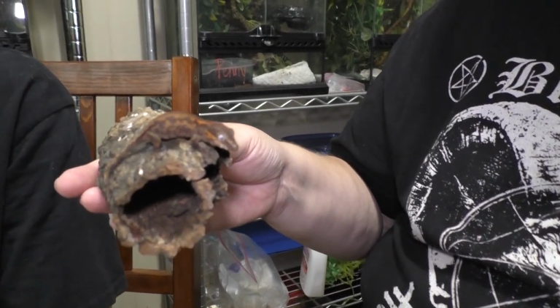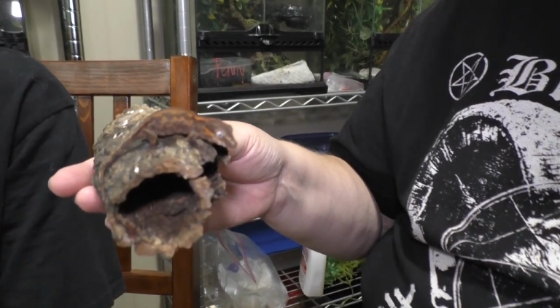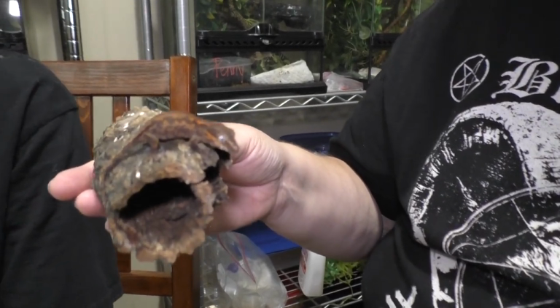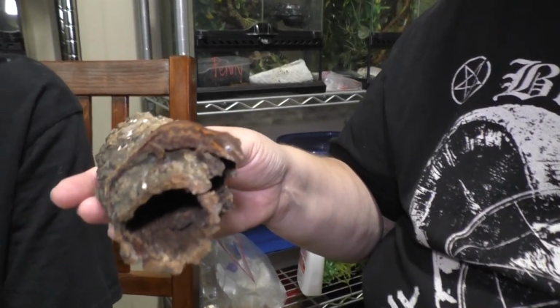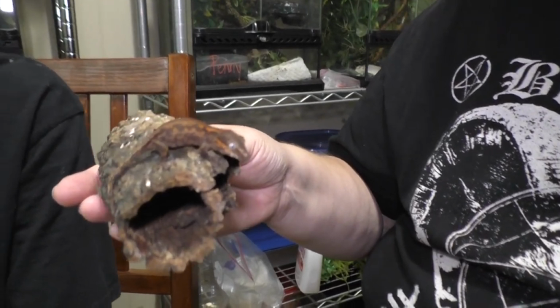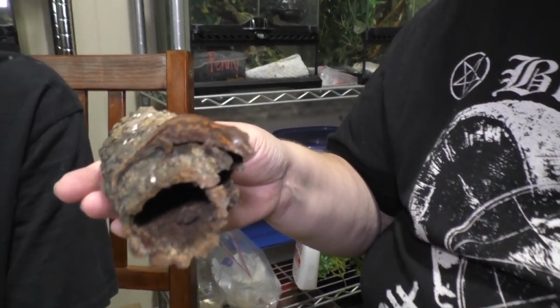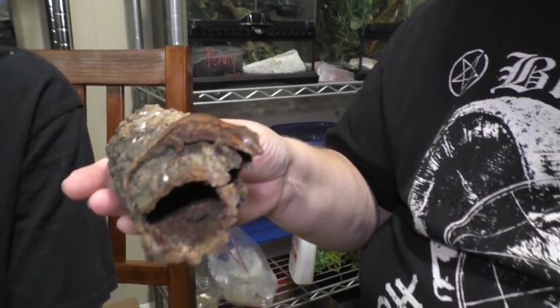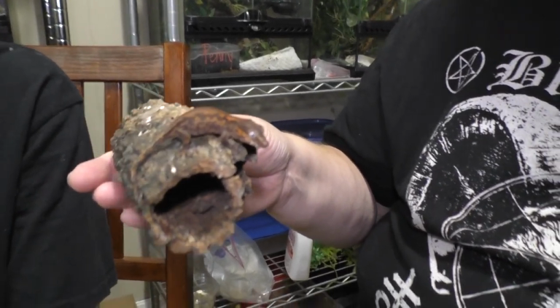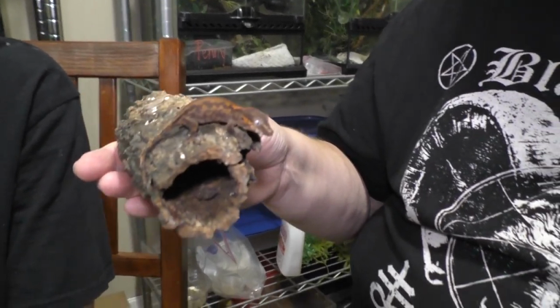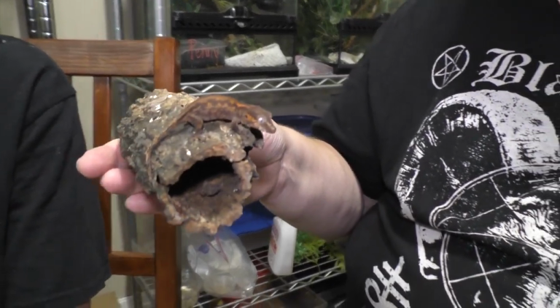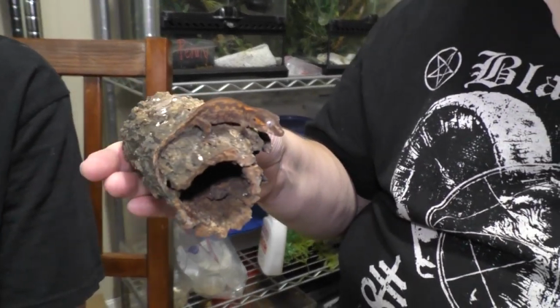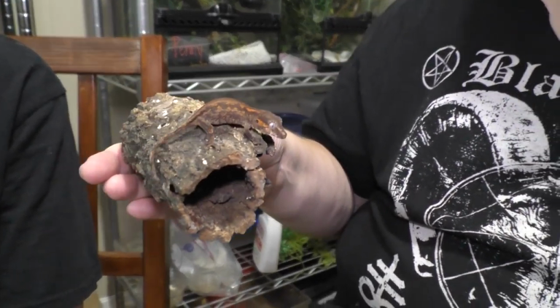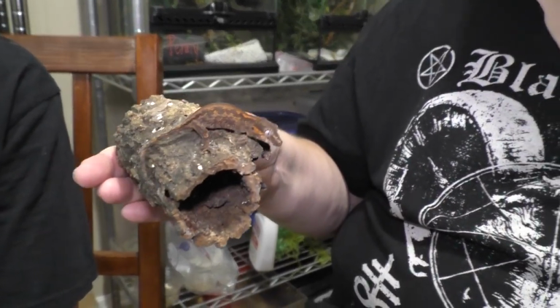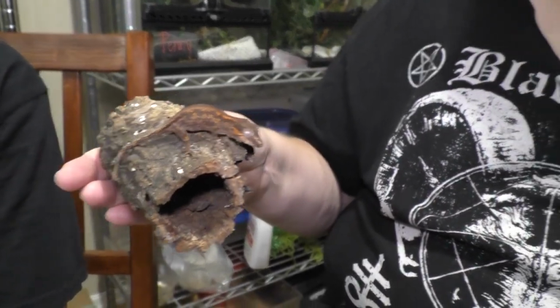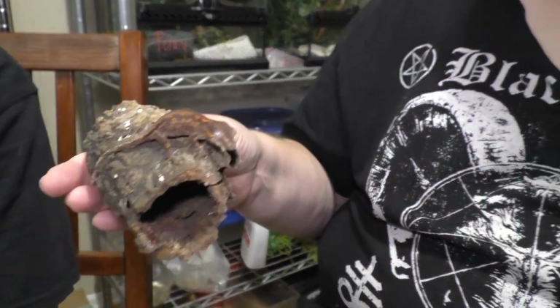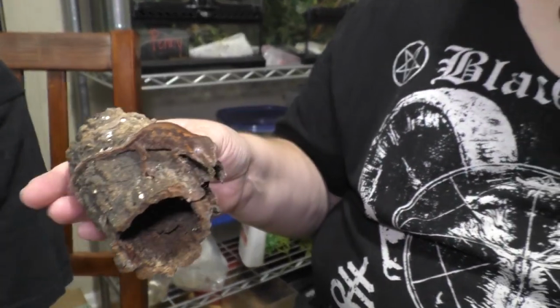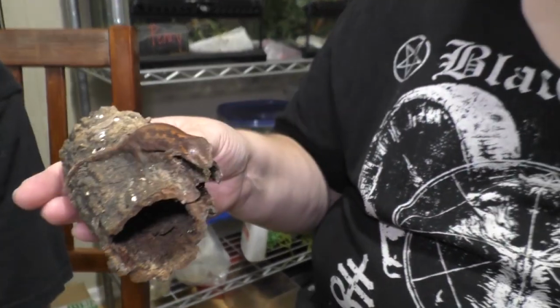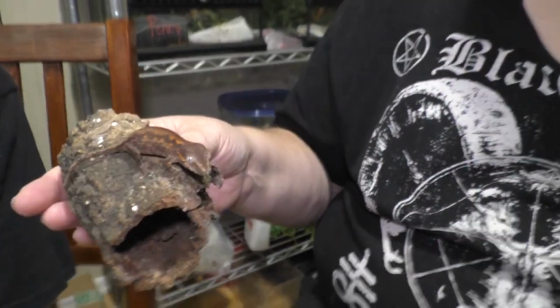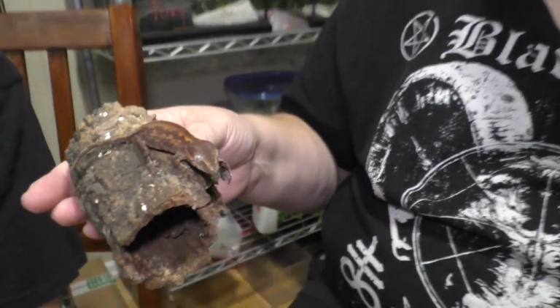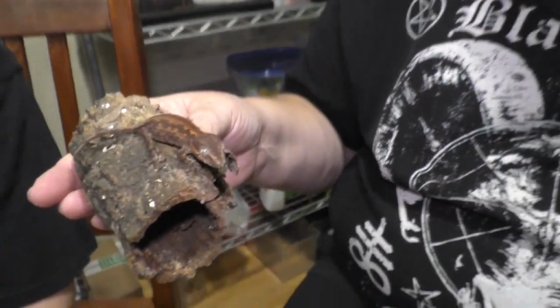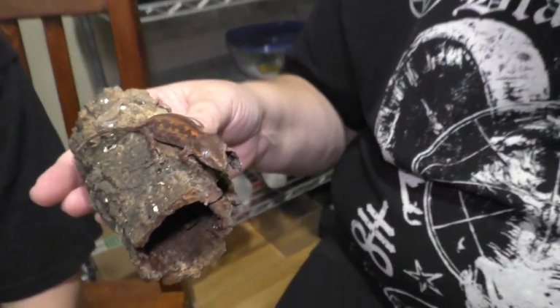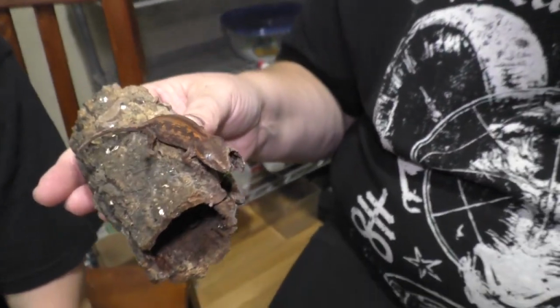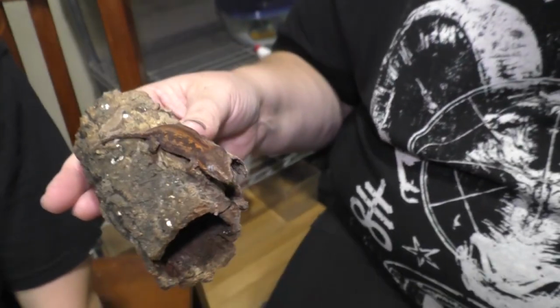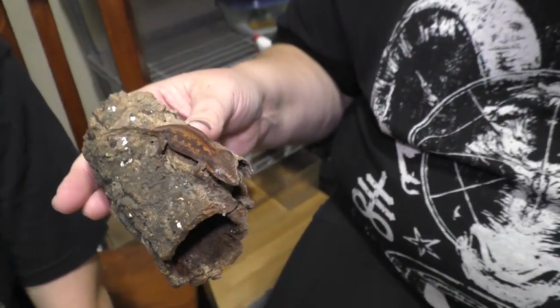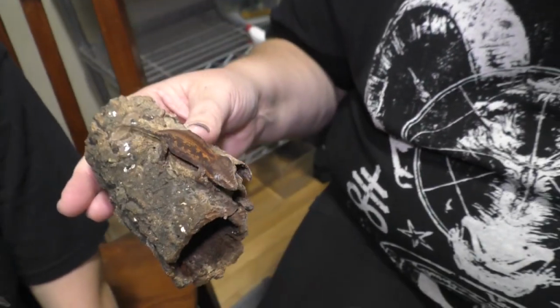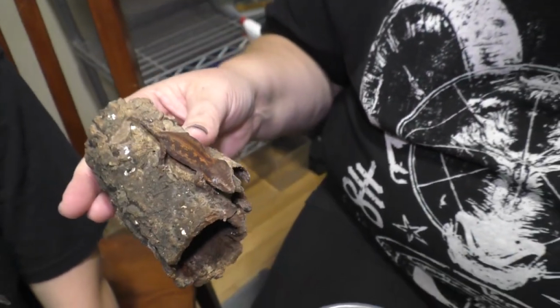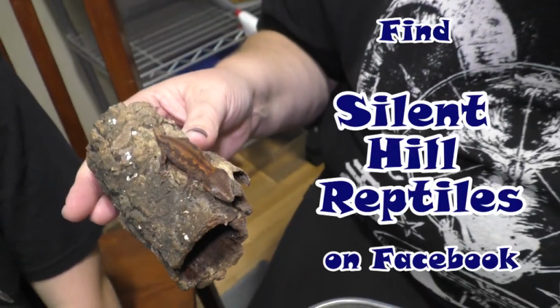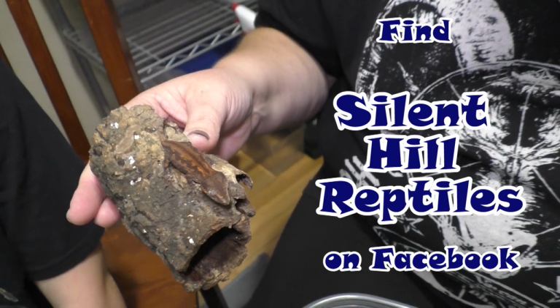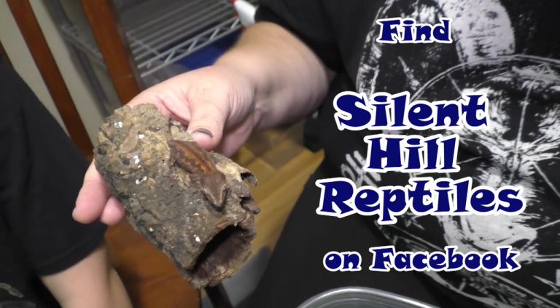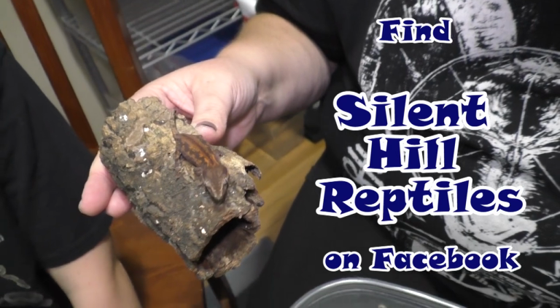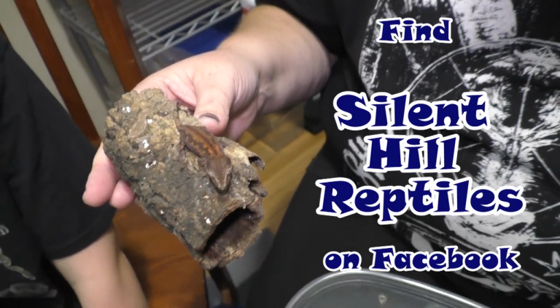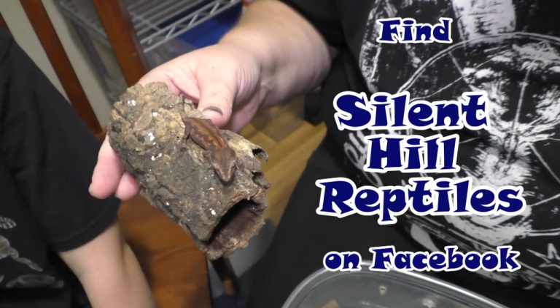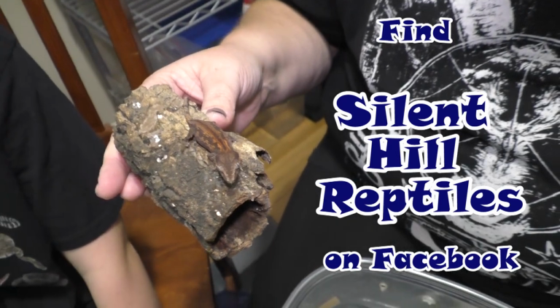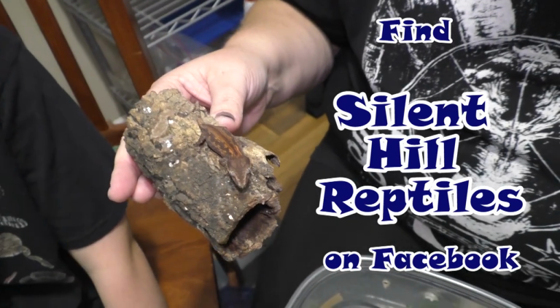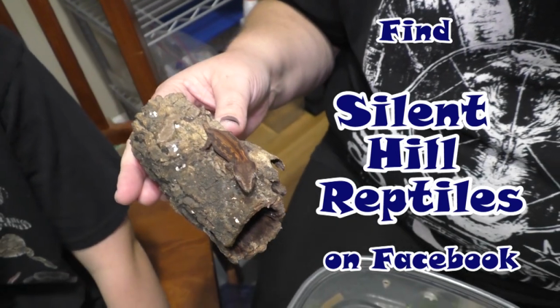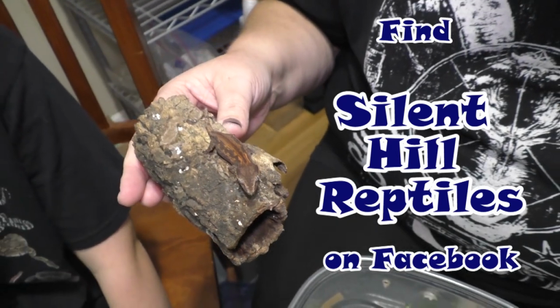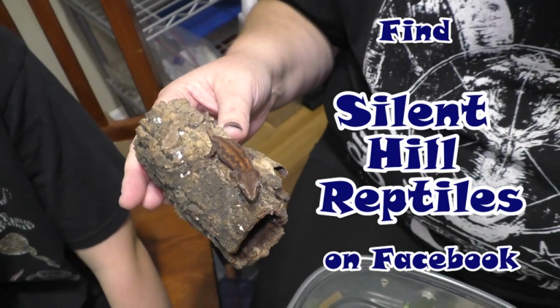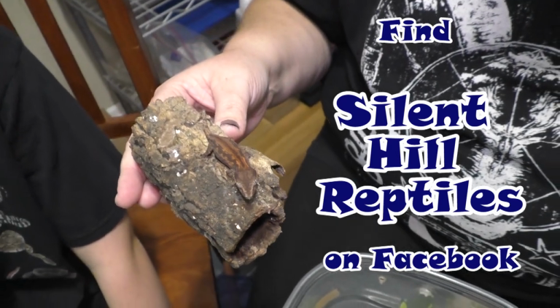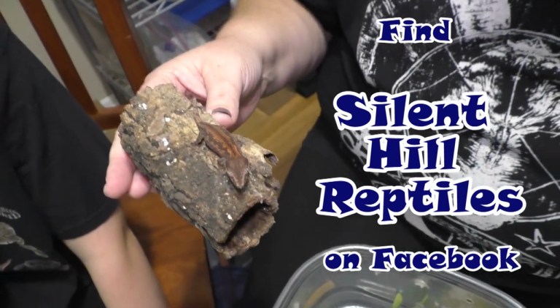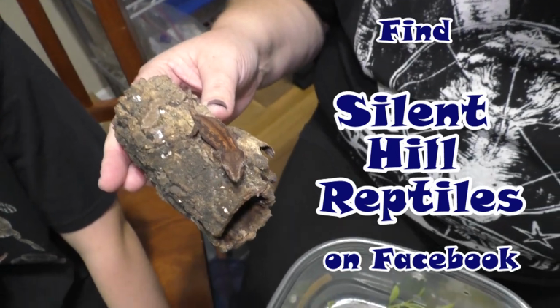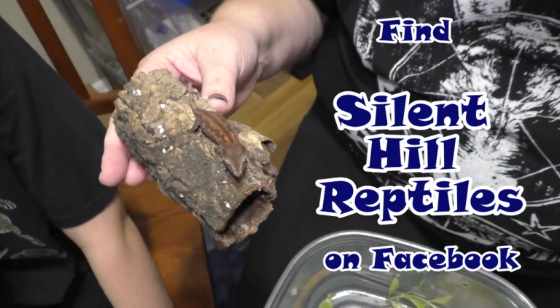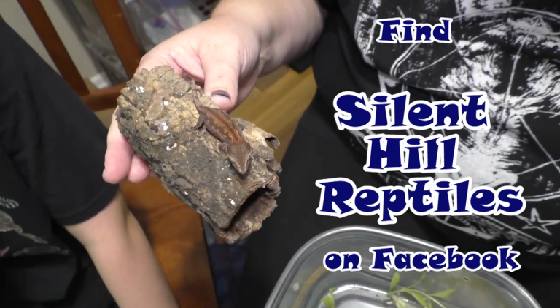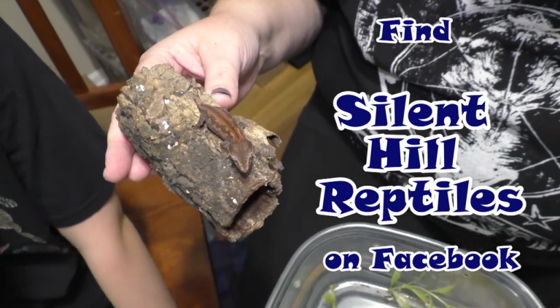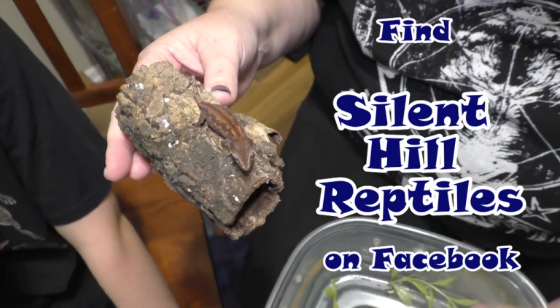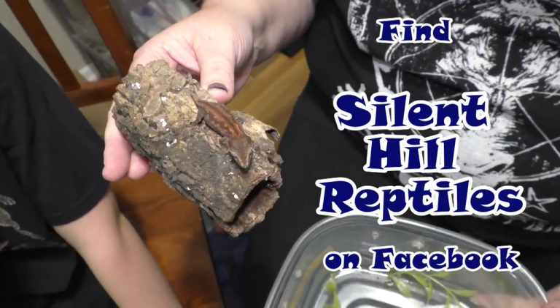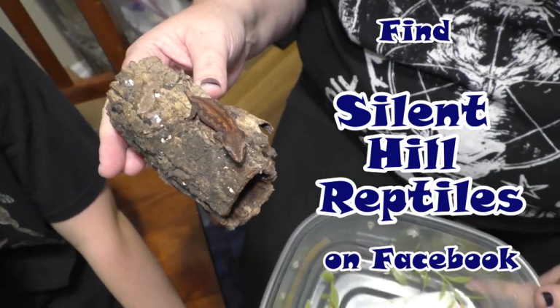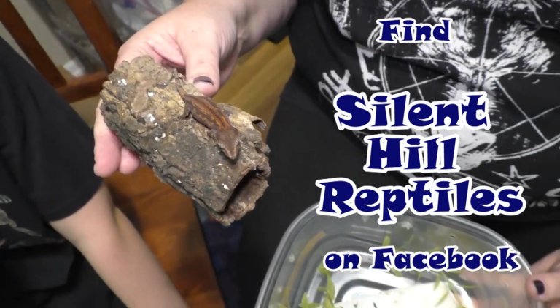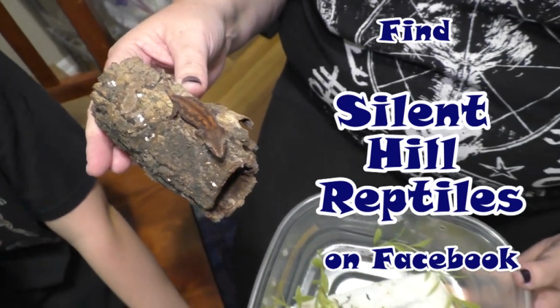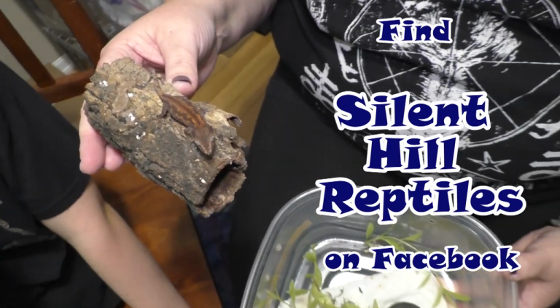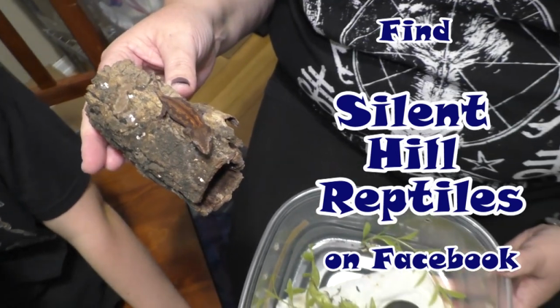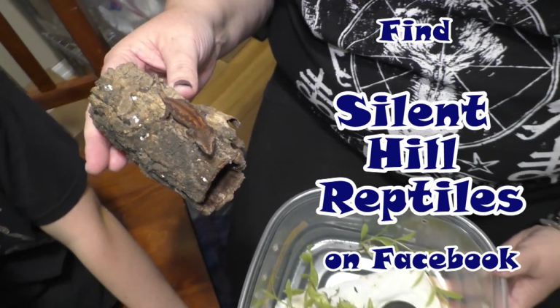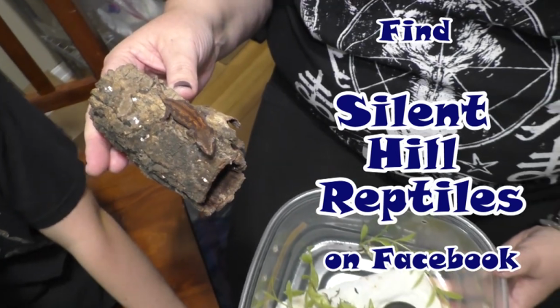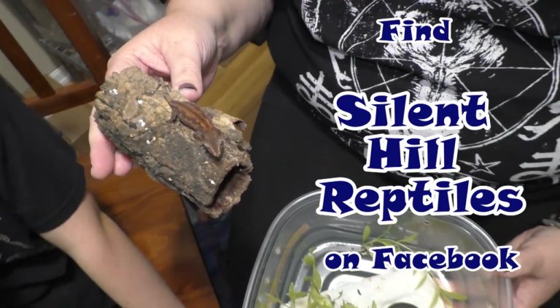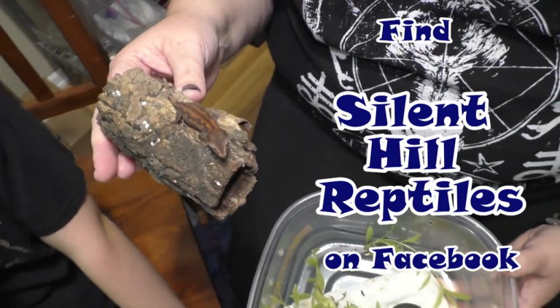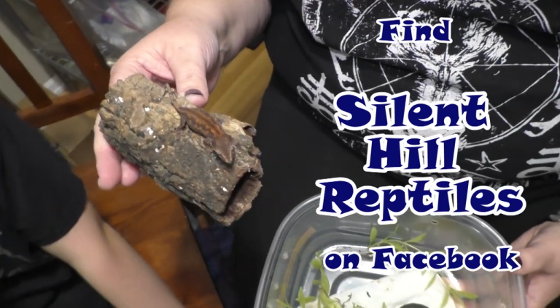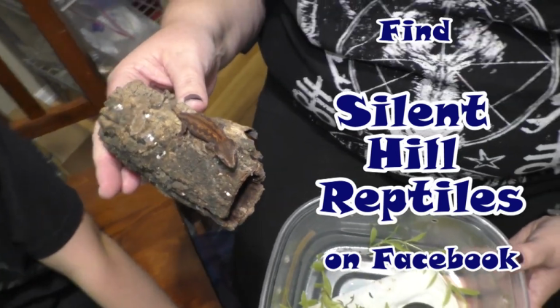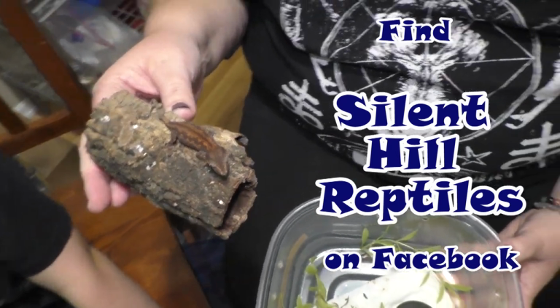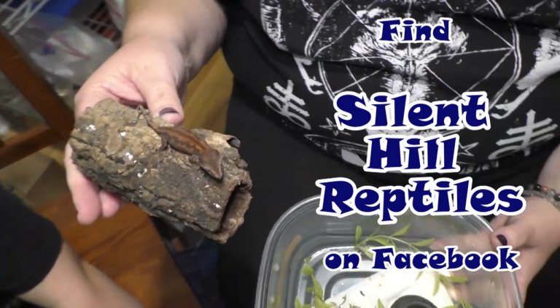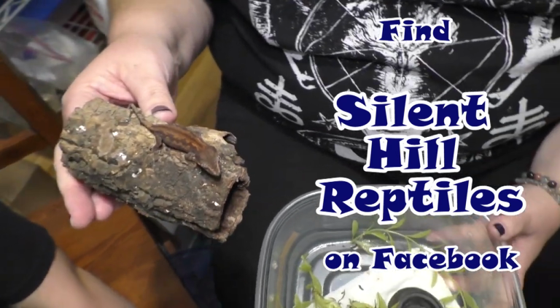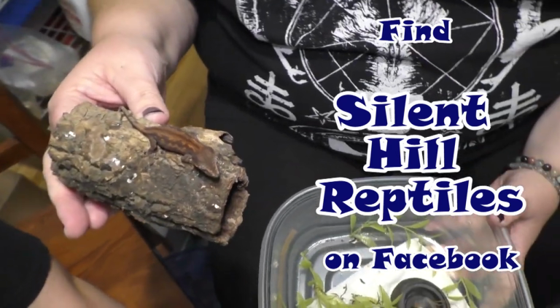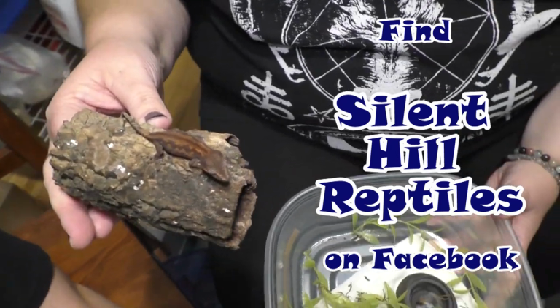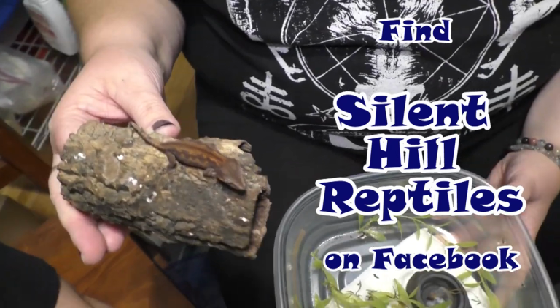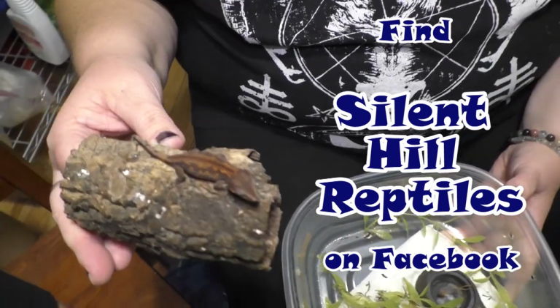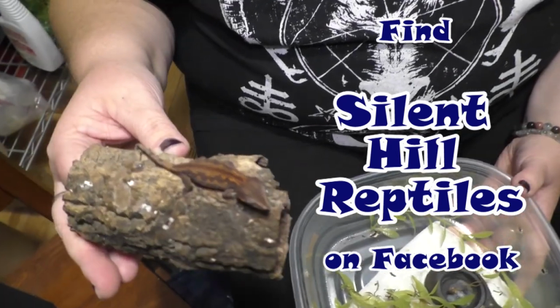These guys will however be available for sale soon. You can always check them out on our Facebook page, Silent Hill Reptiles.